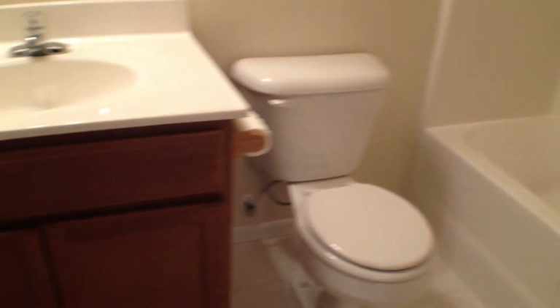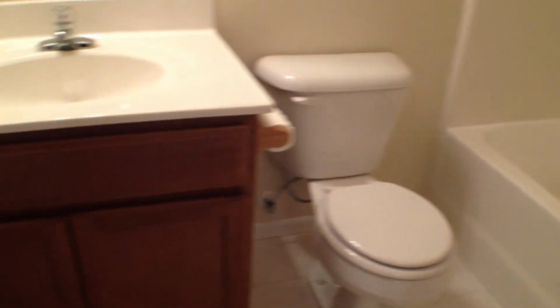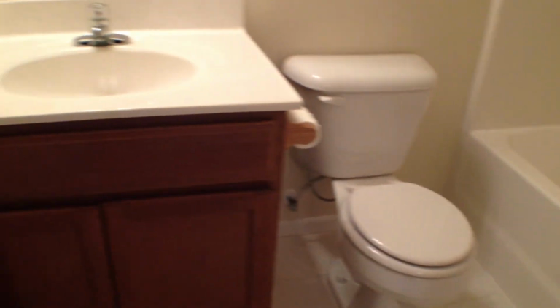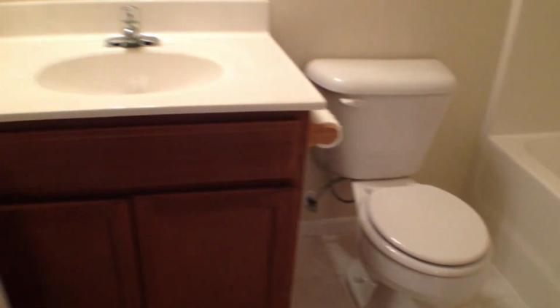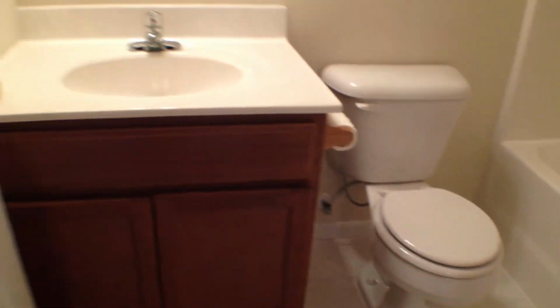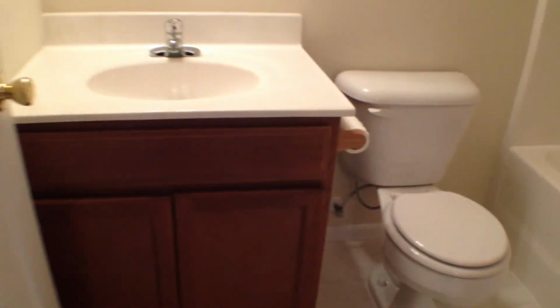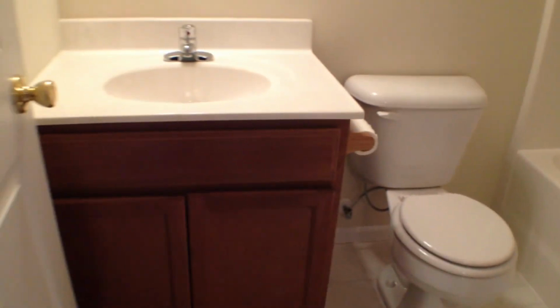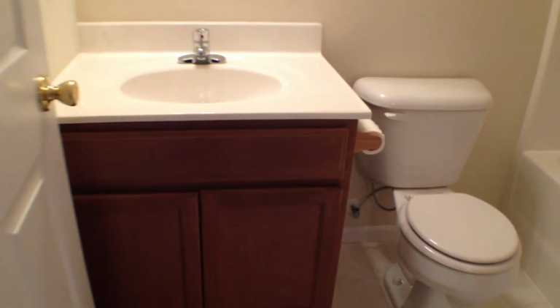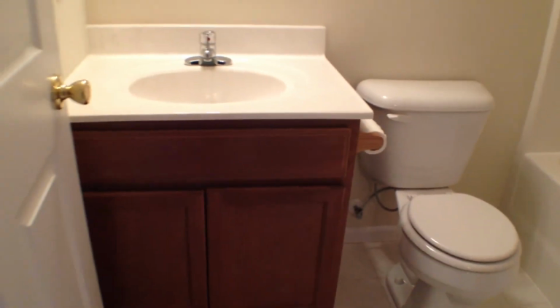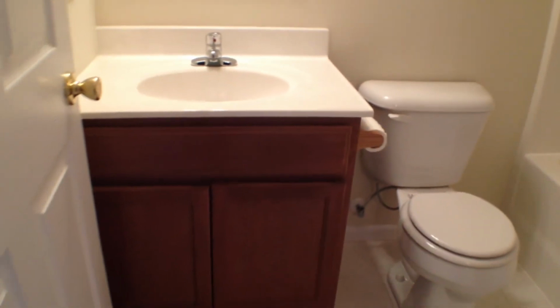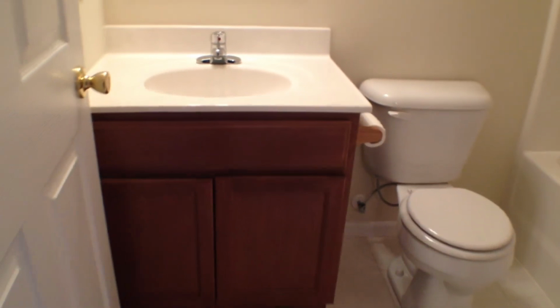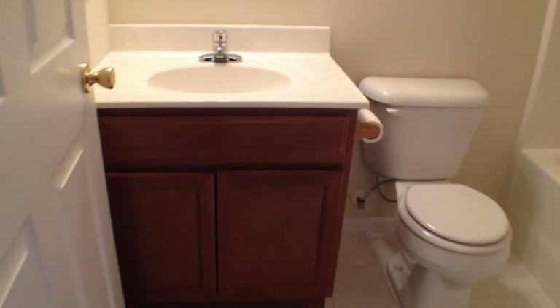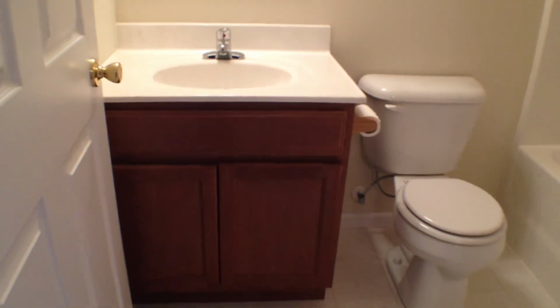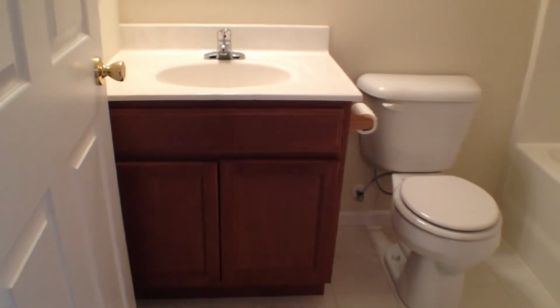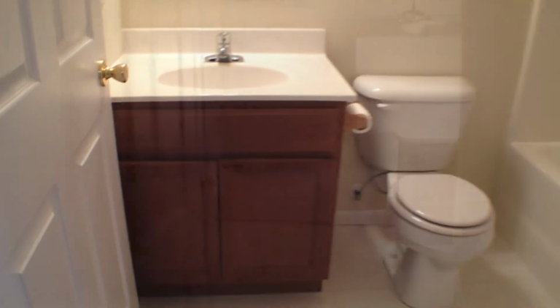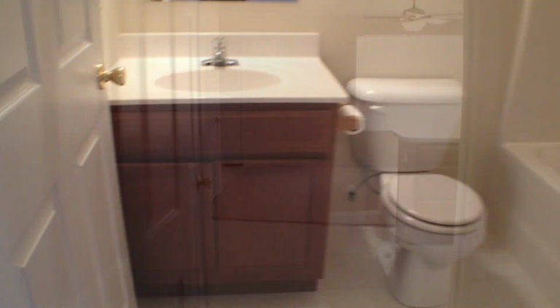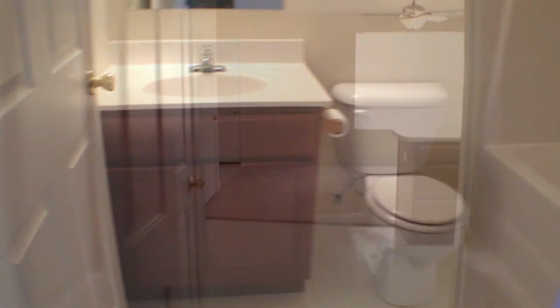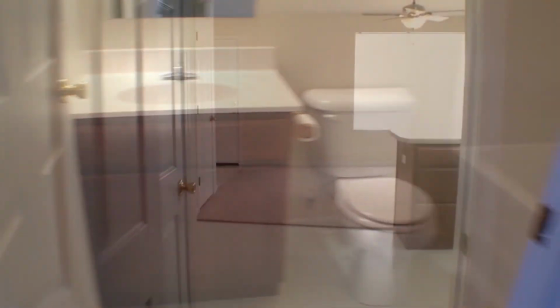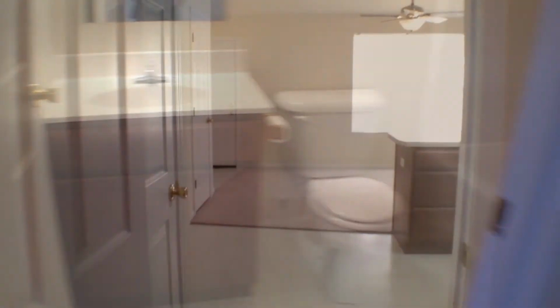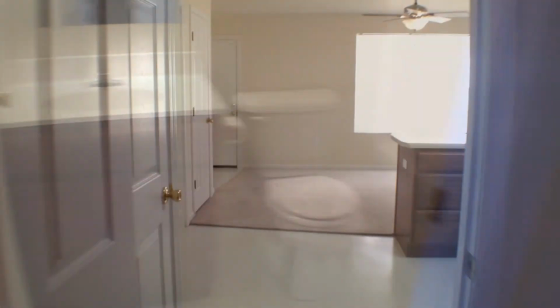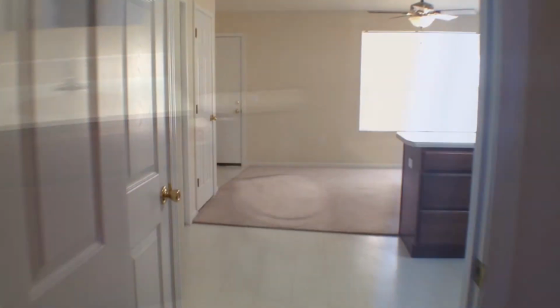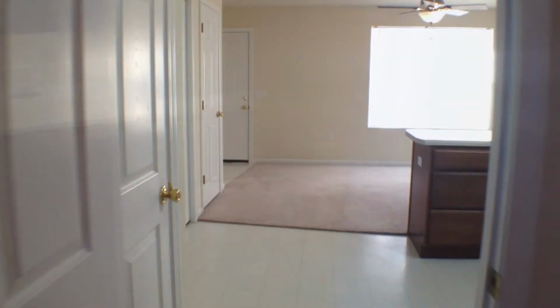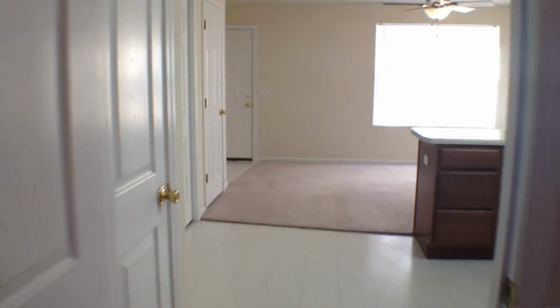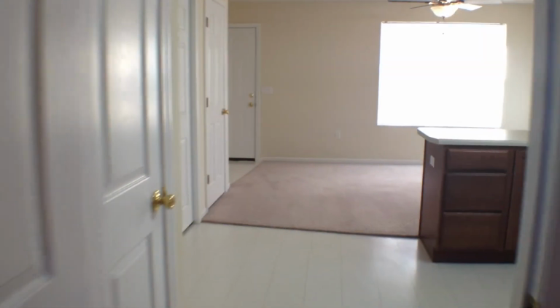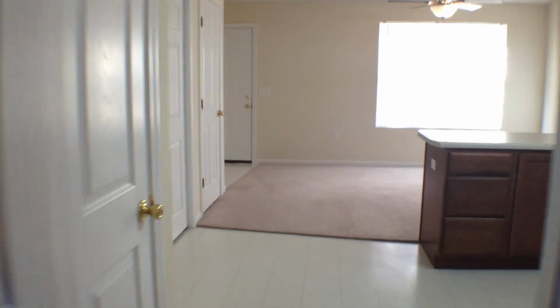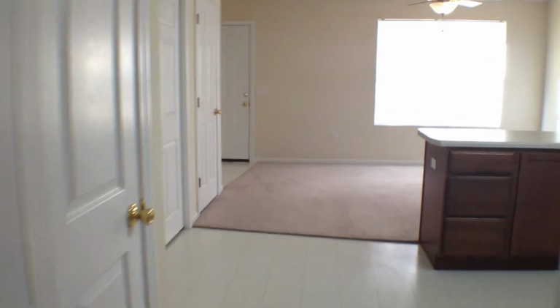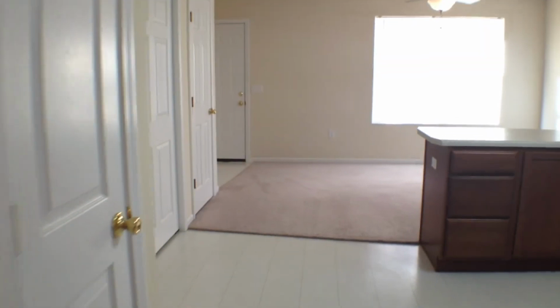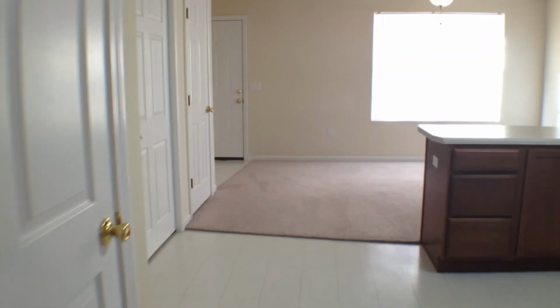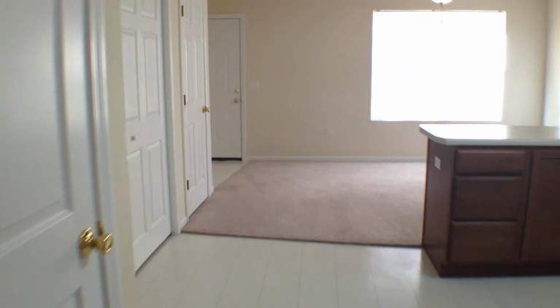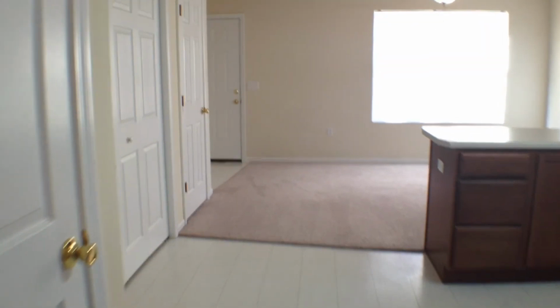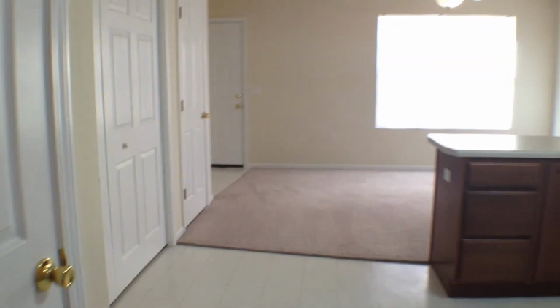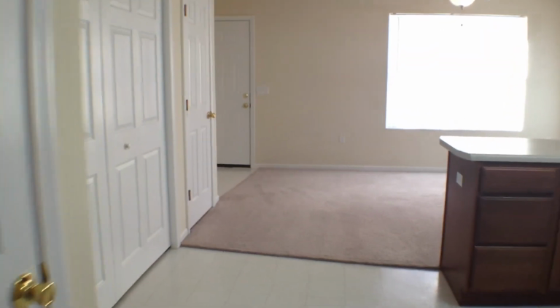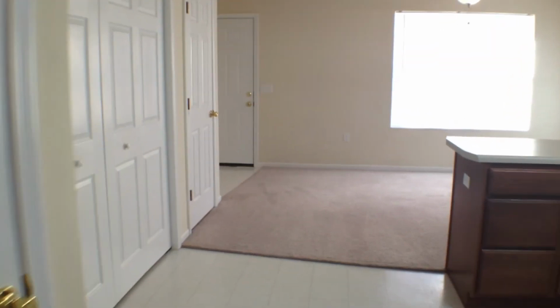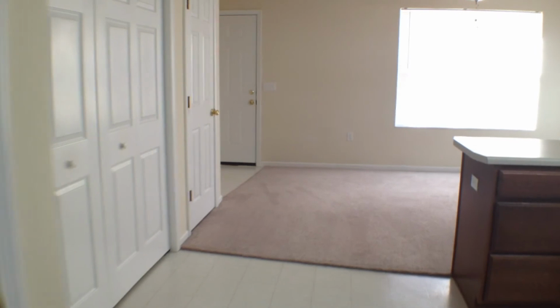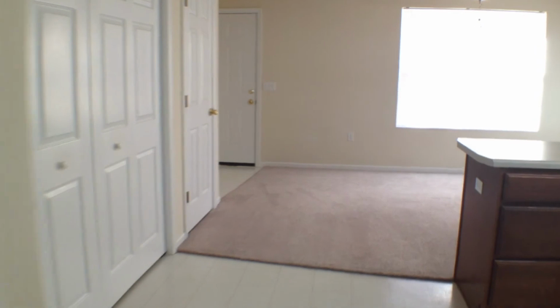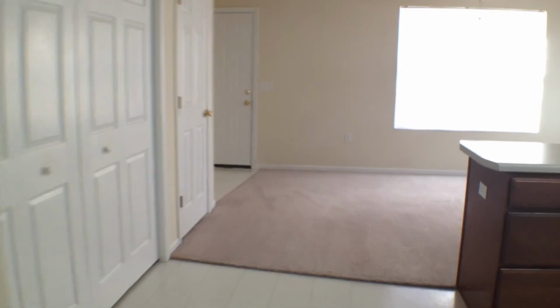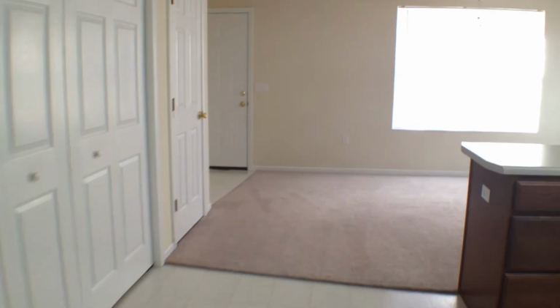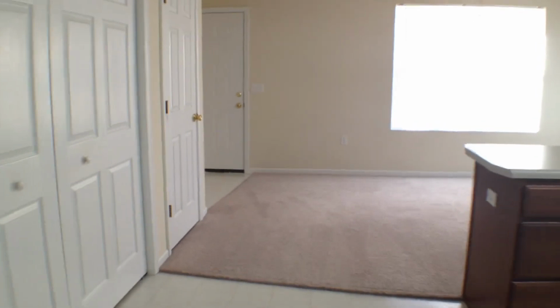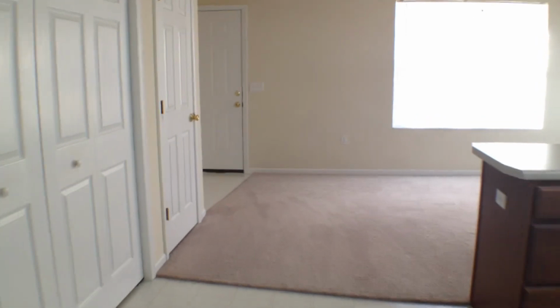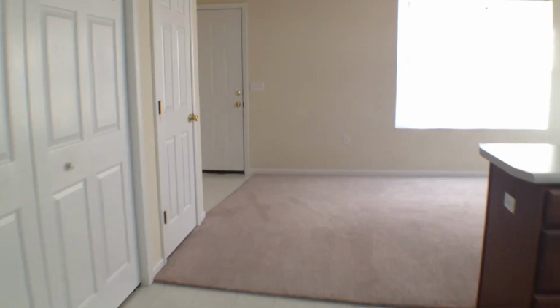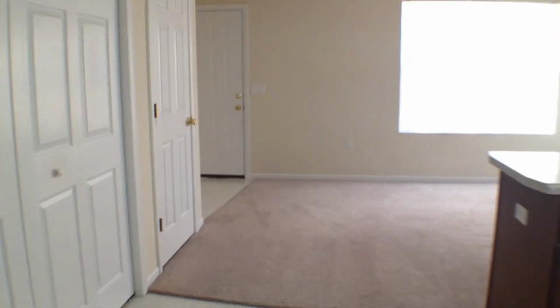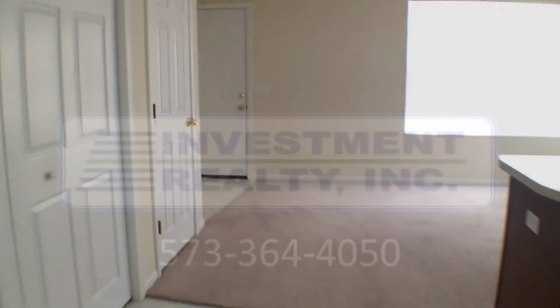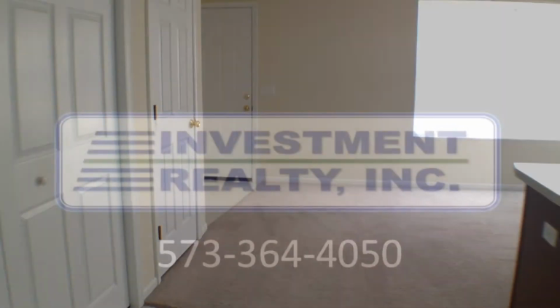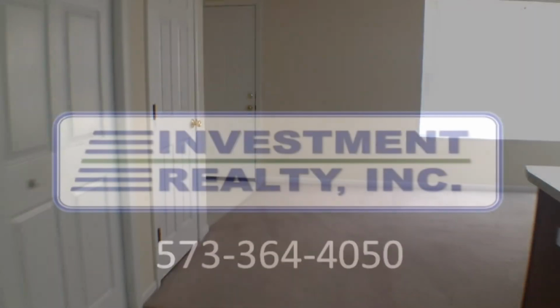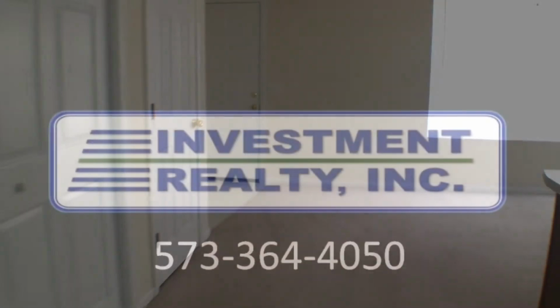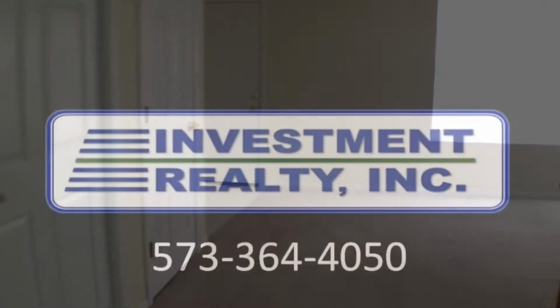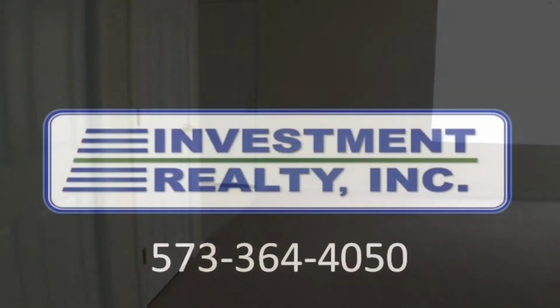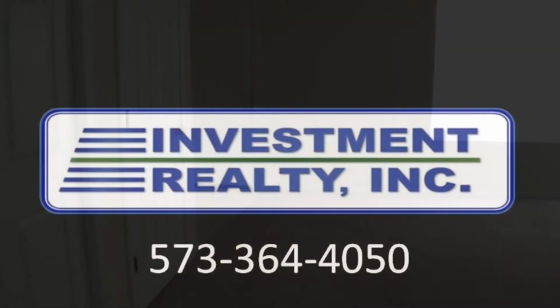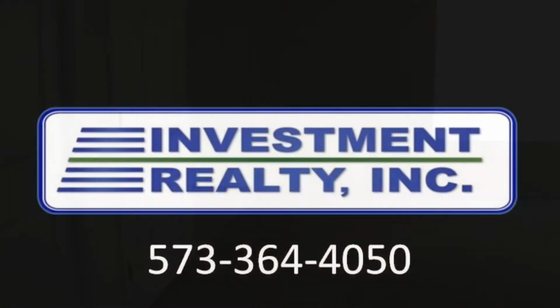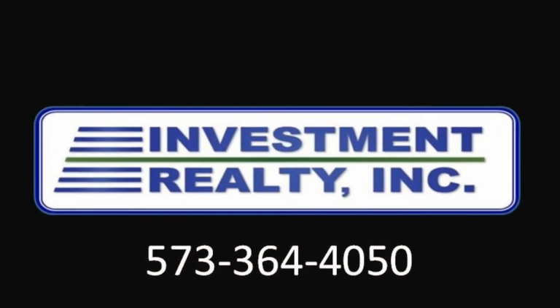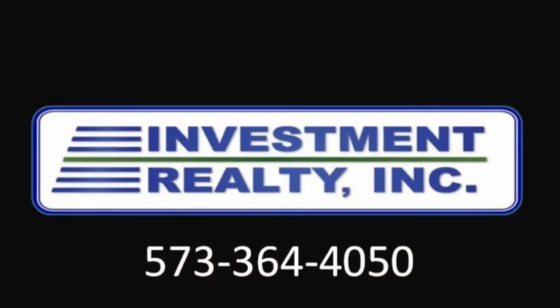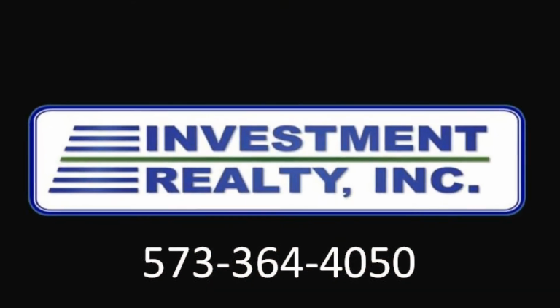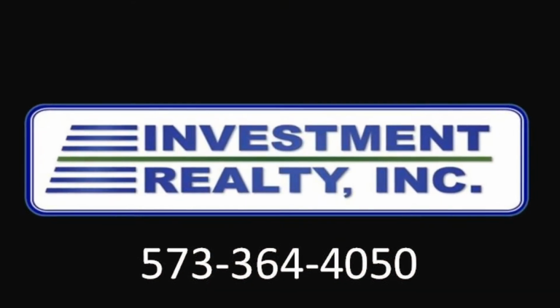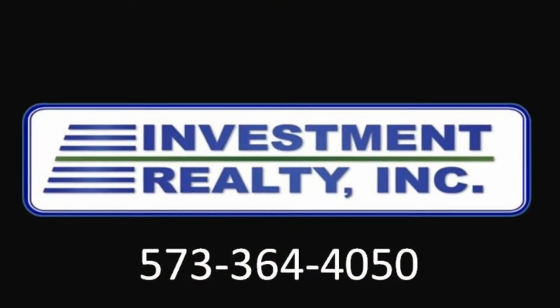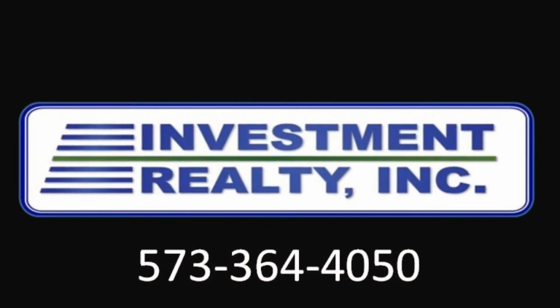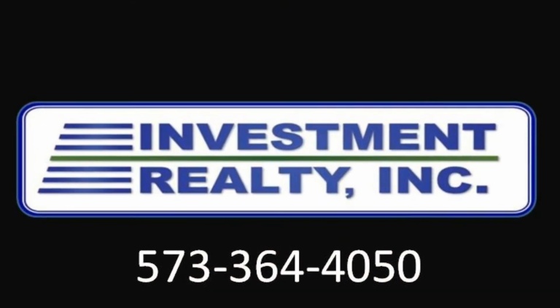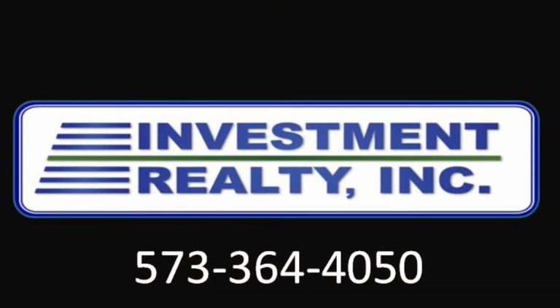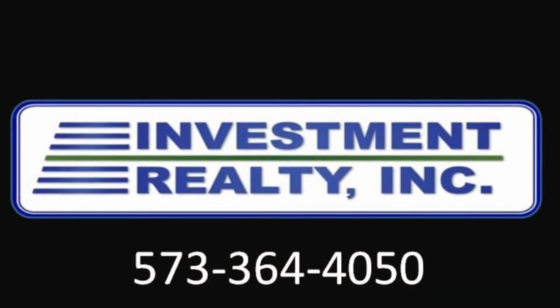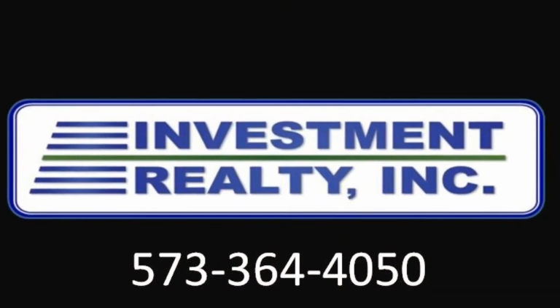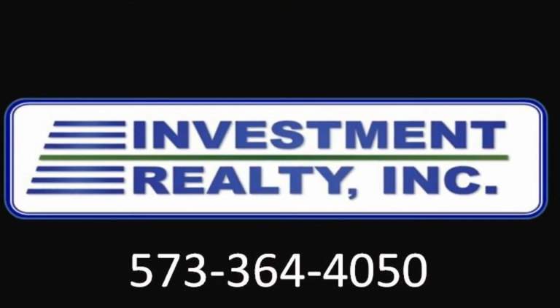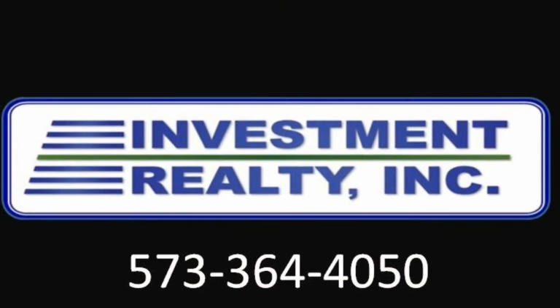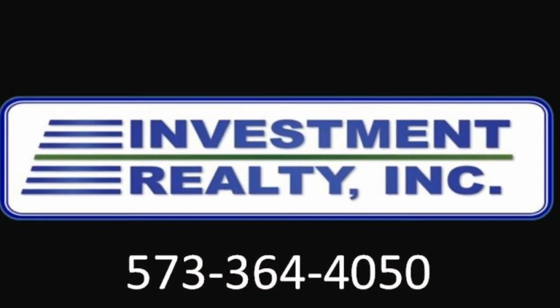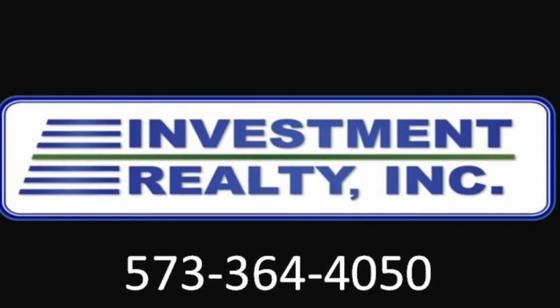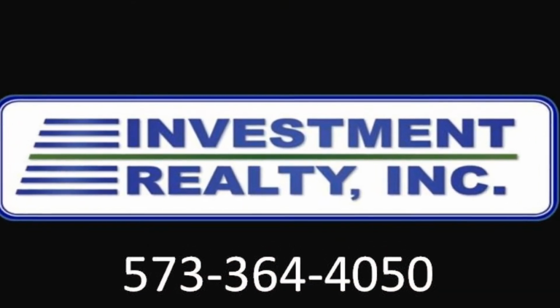Thank you for stopping by. If you'd like more information on this property, please contact us at 573-364-4050.